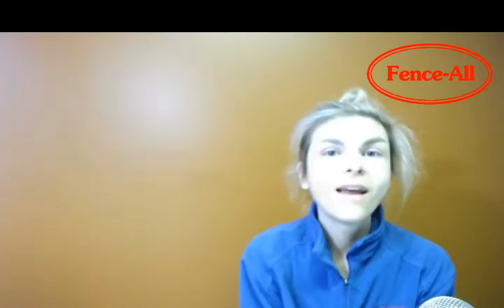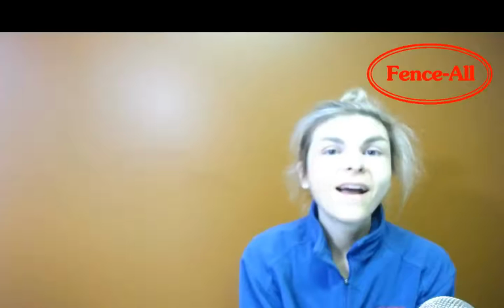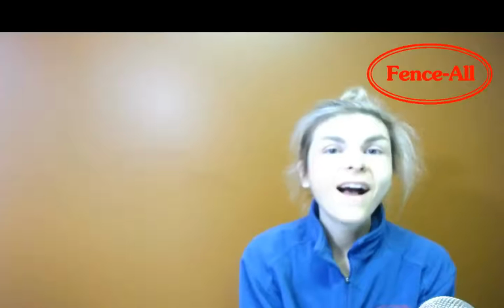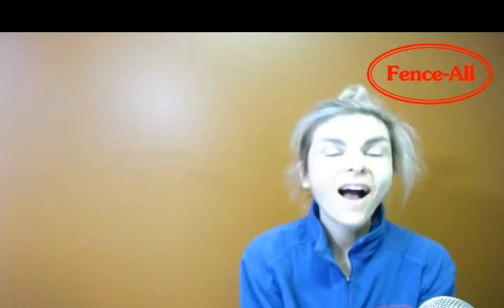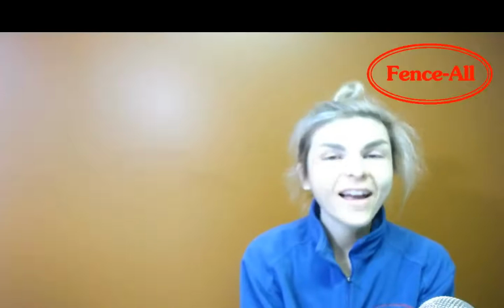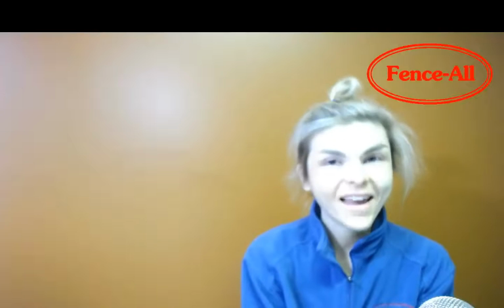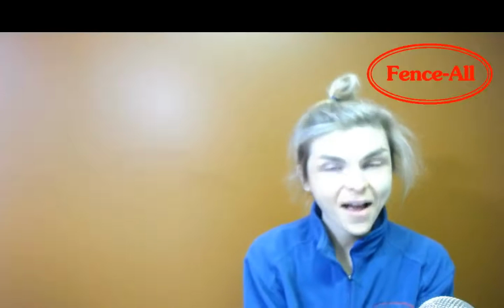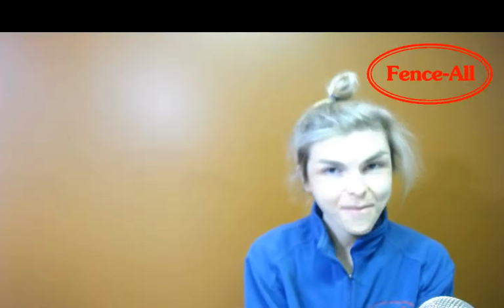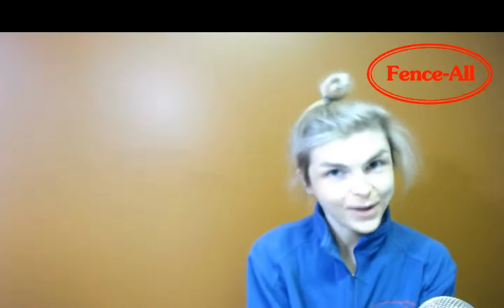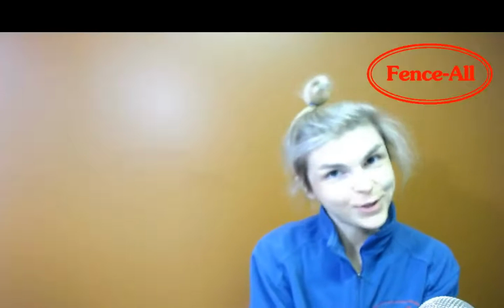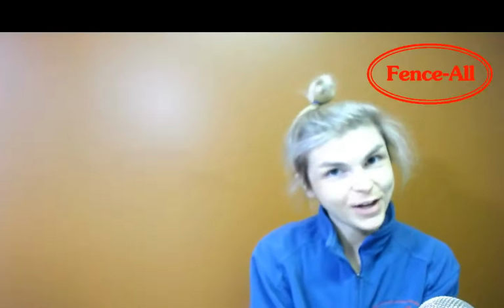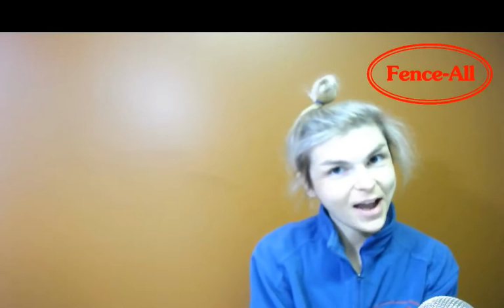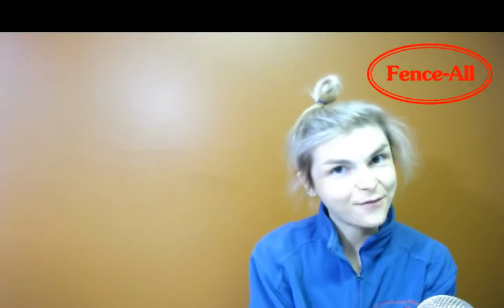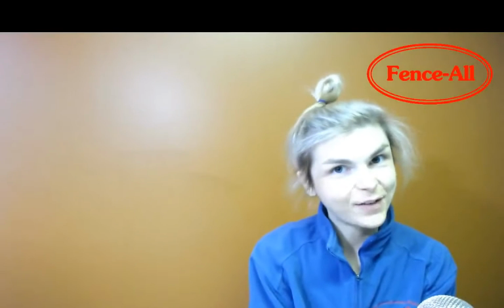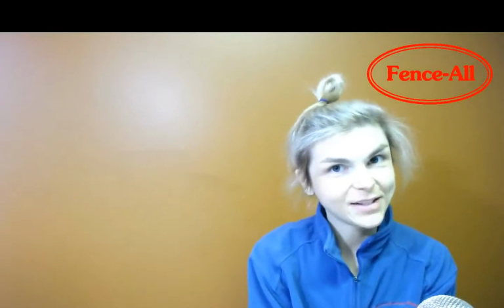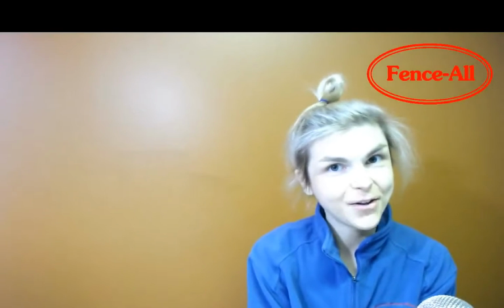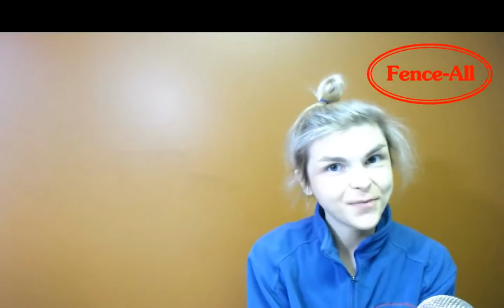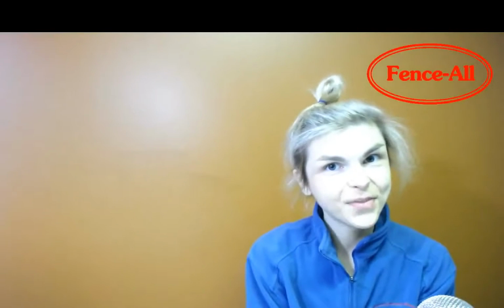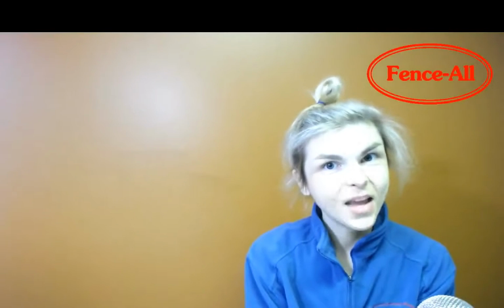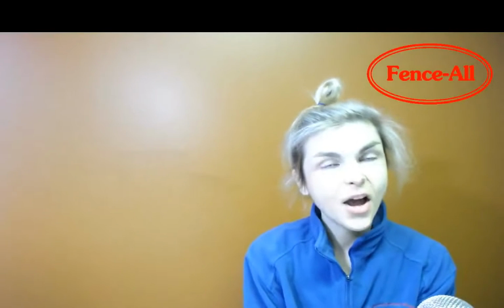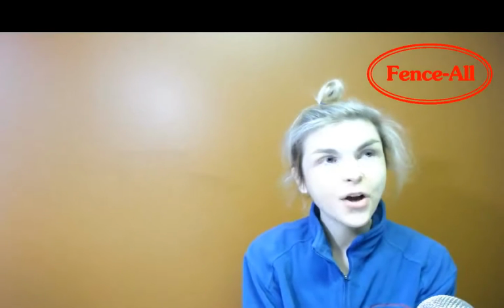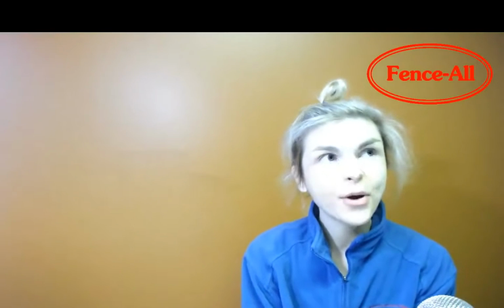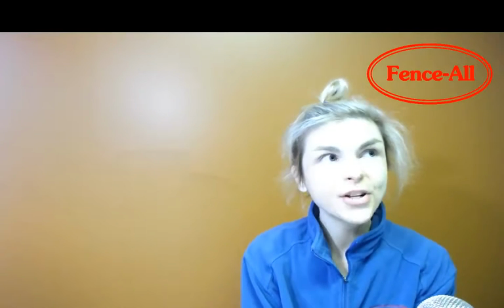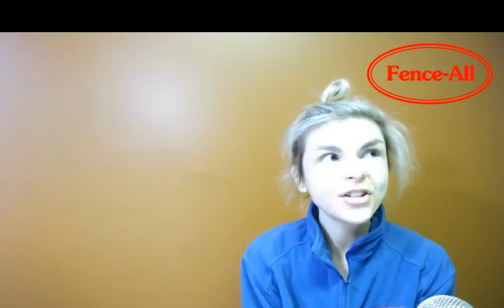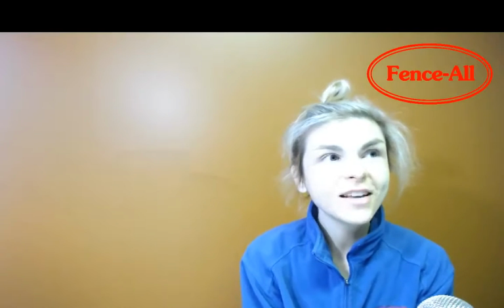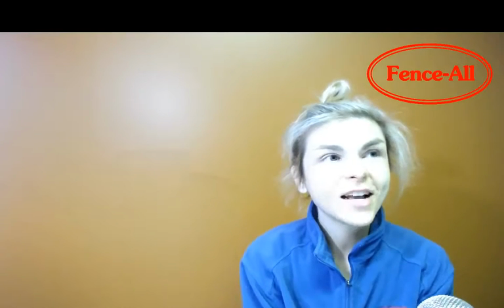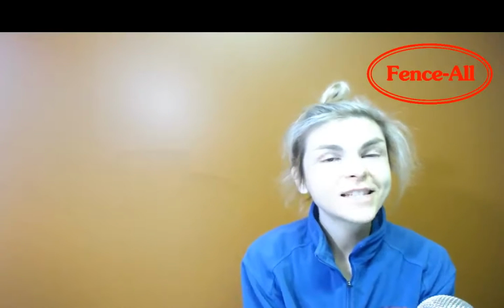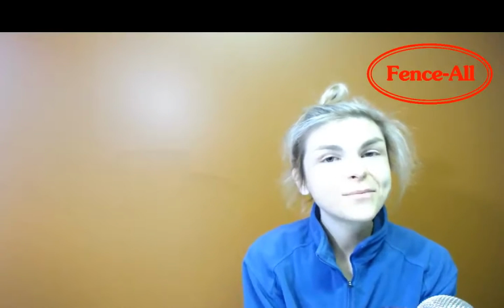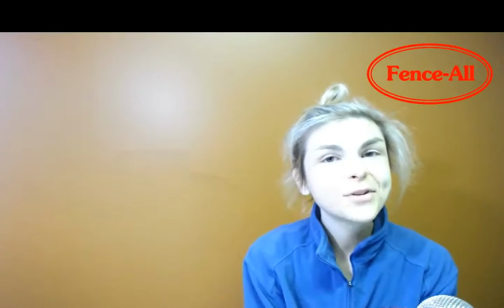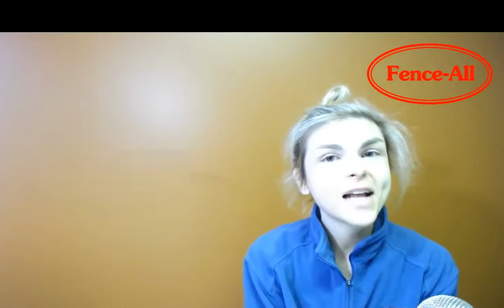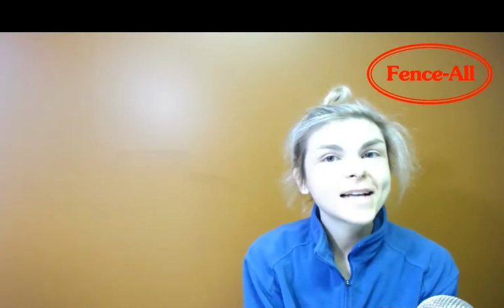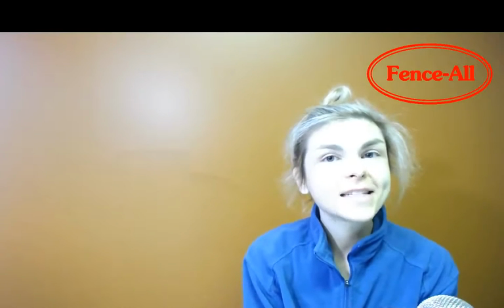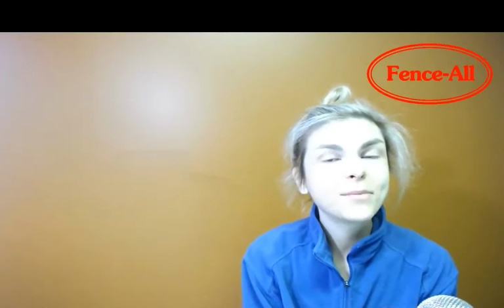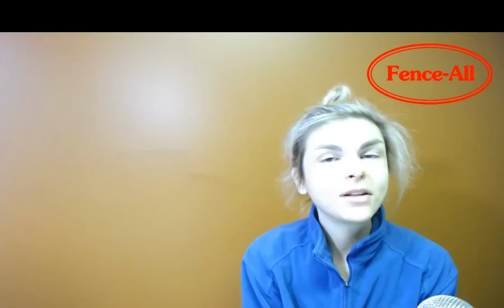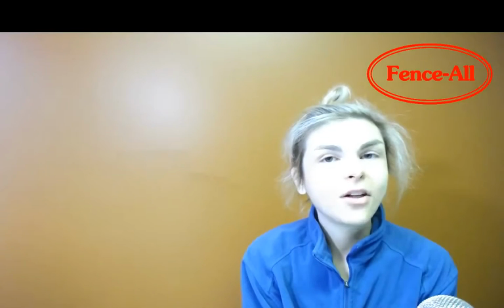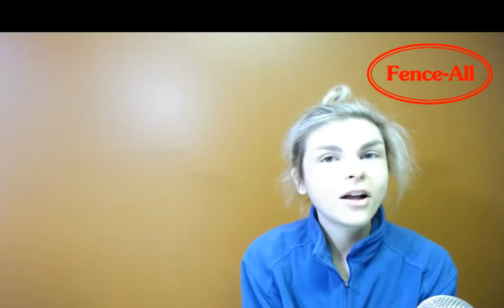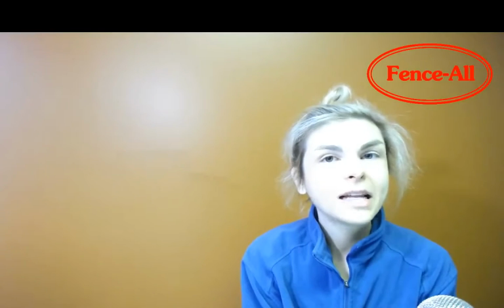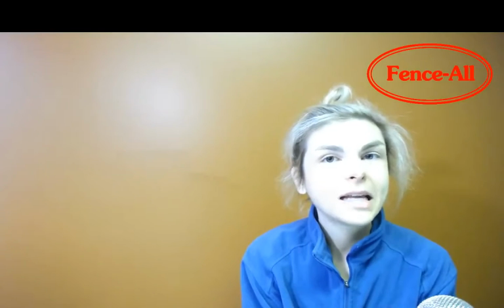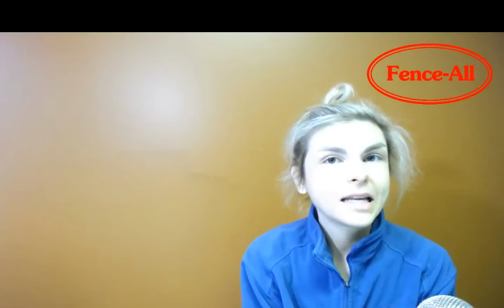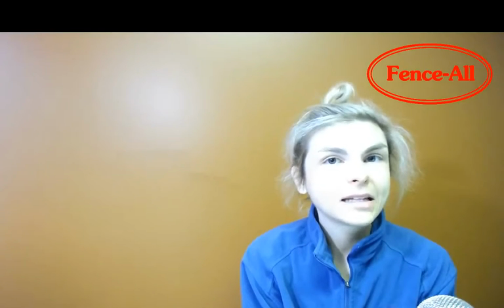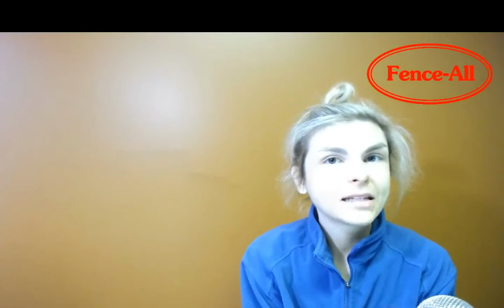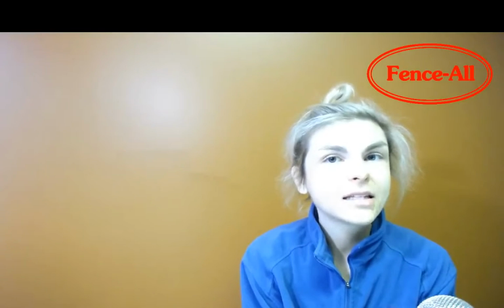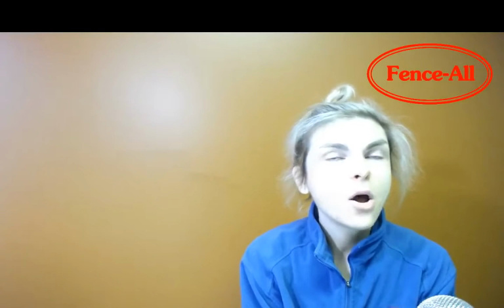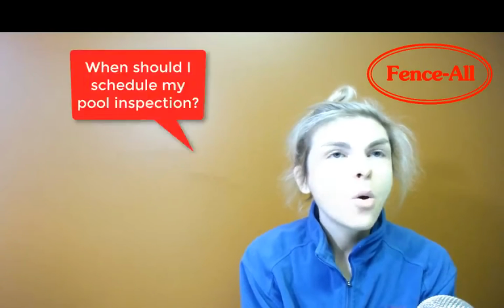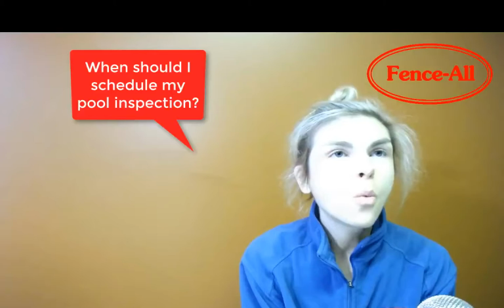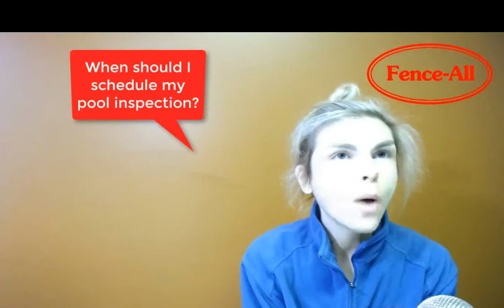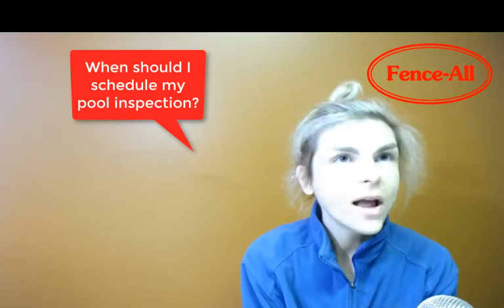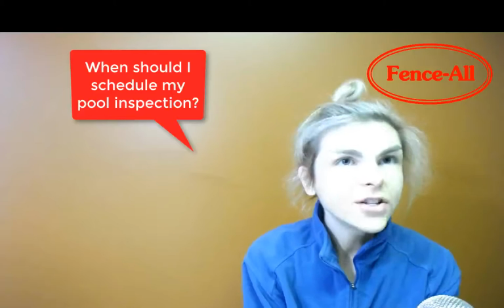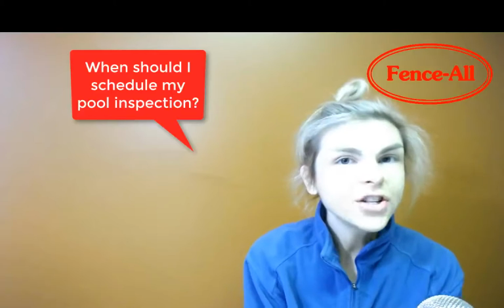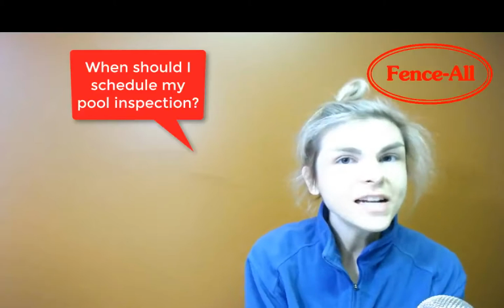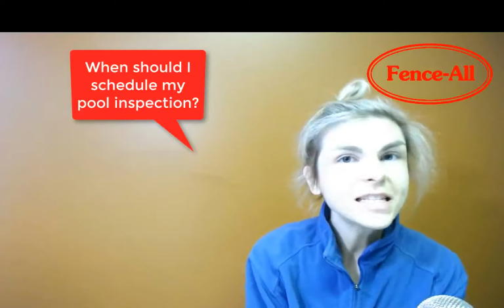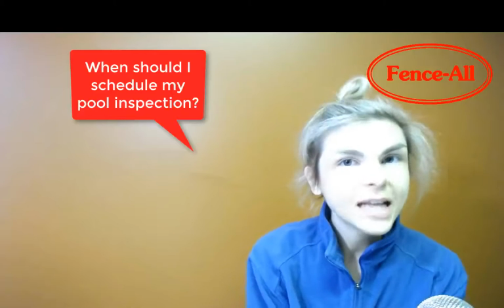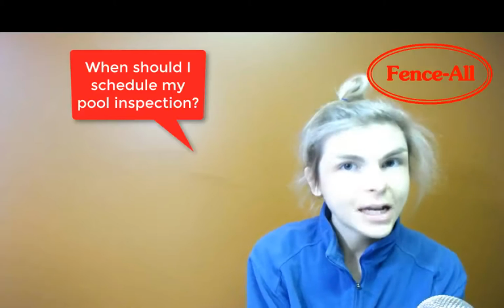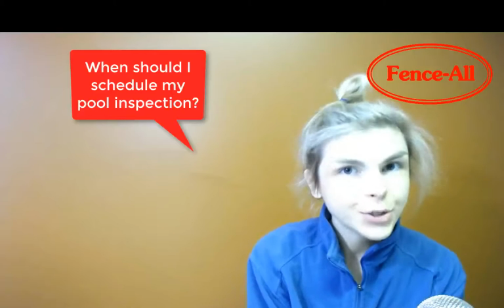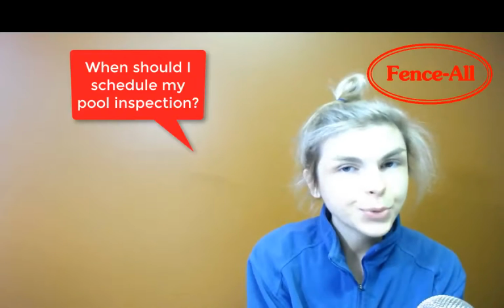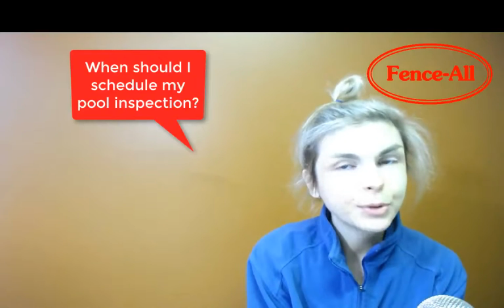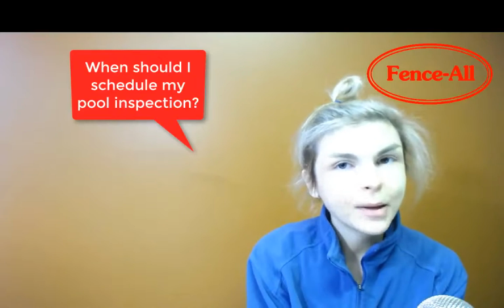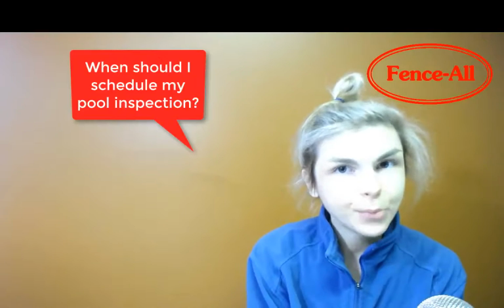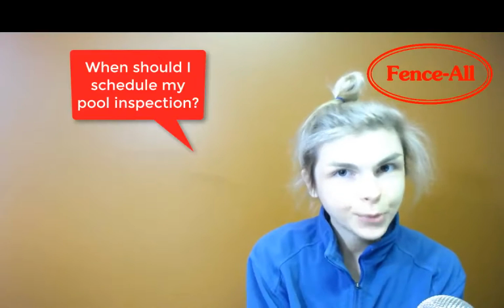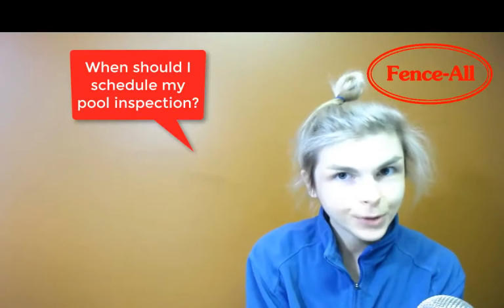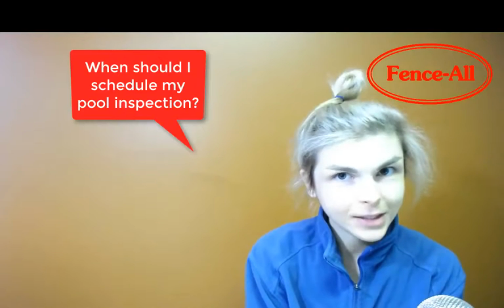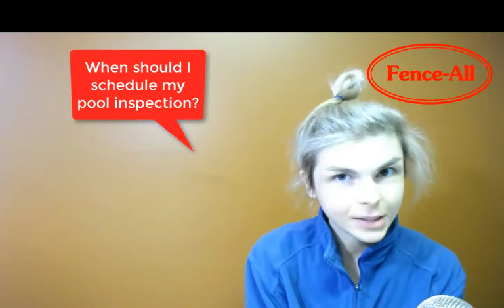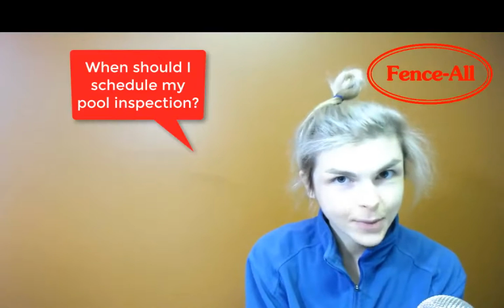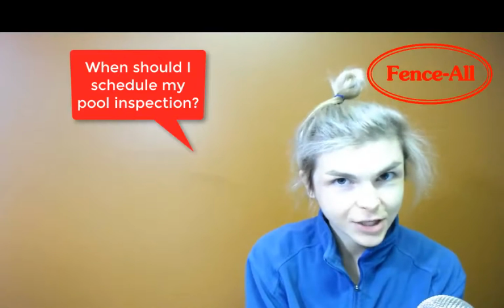Hi, I'm Andrea at Fence All. A question that customers ask me a lot is: when should I schedule my pool inspection?